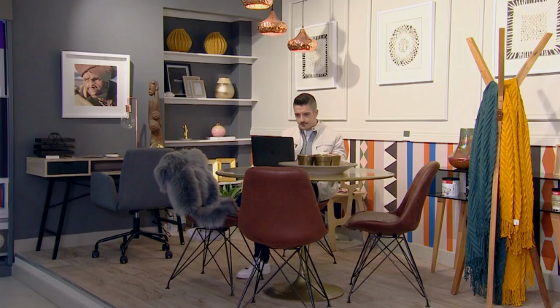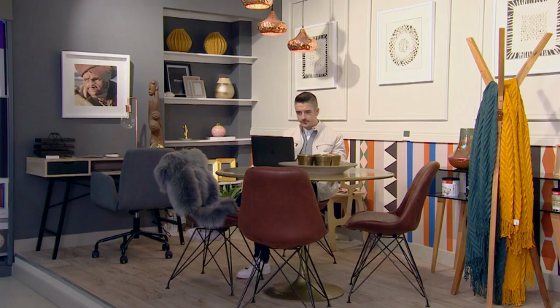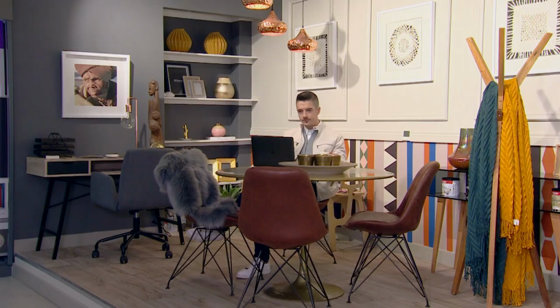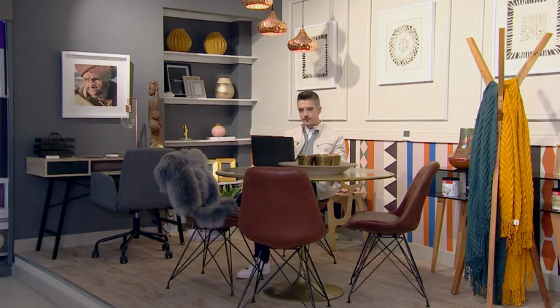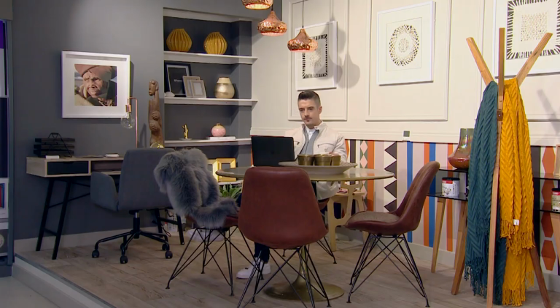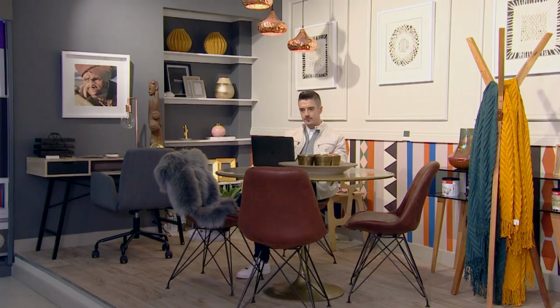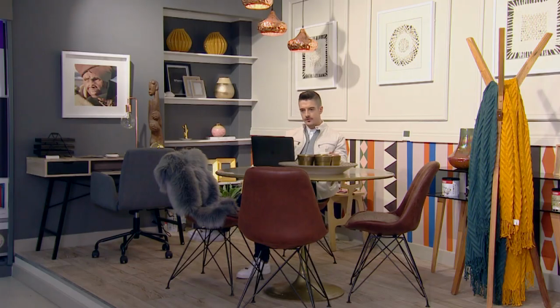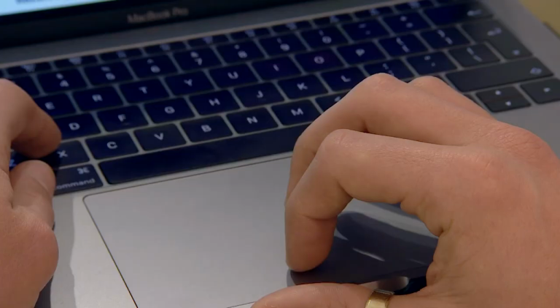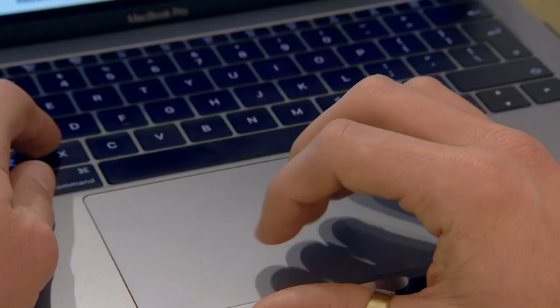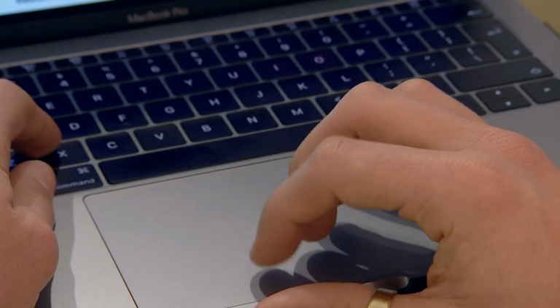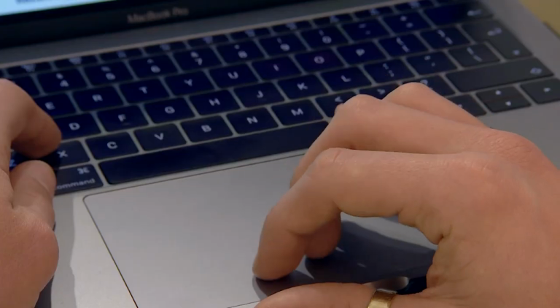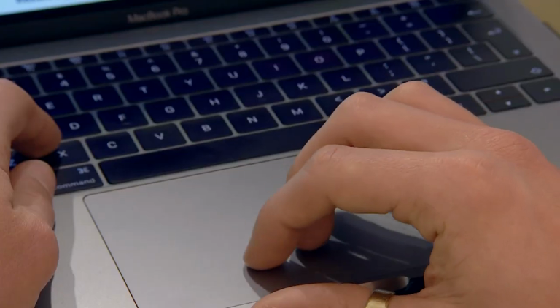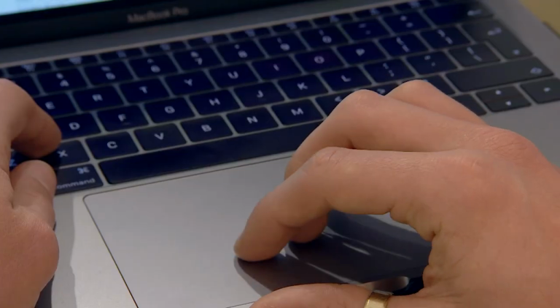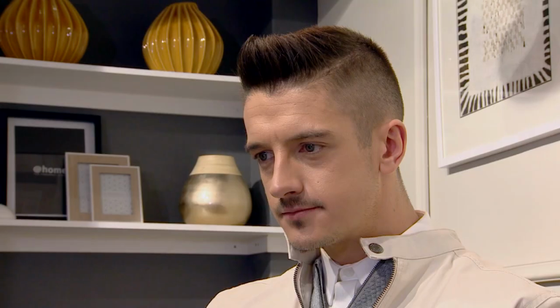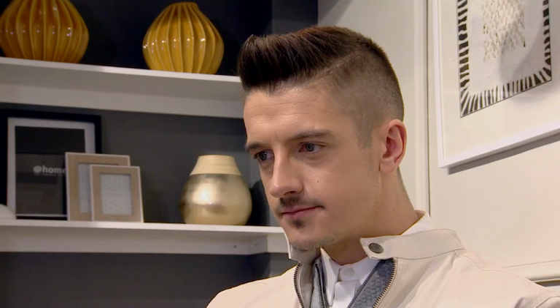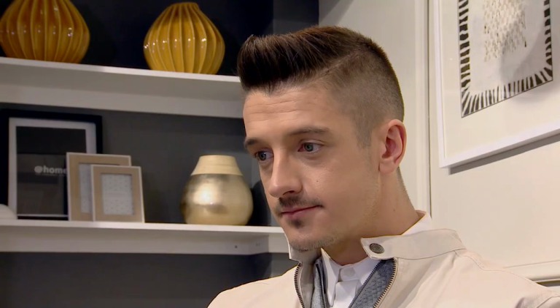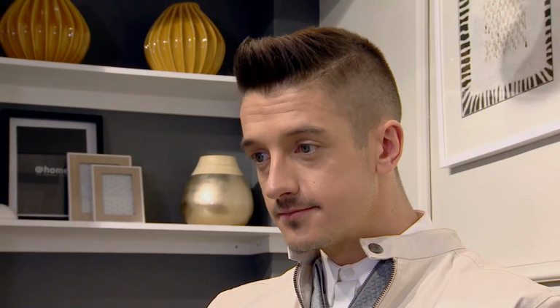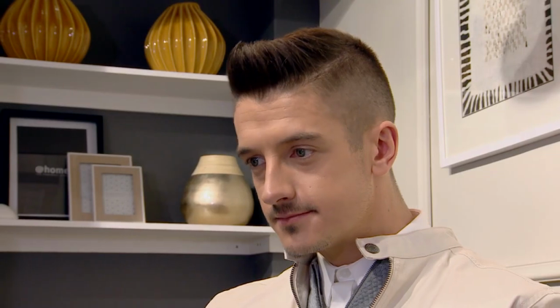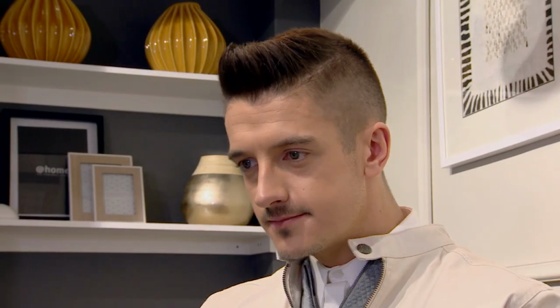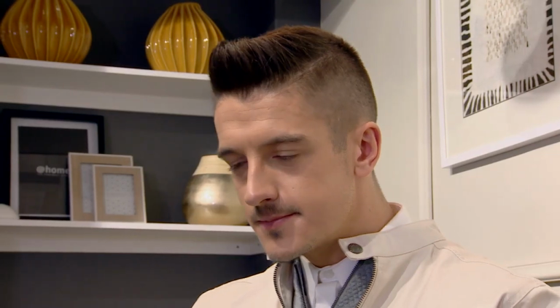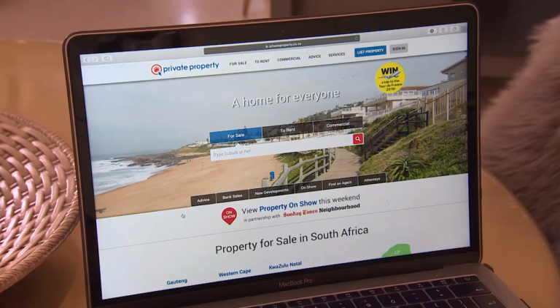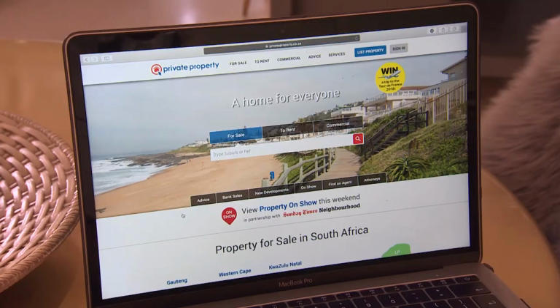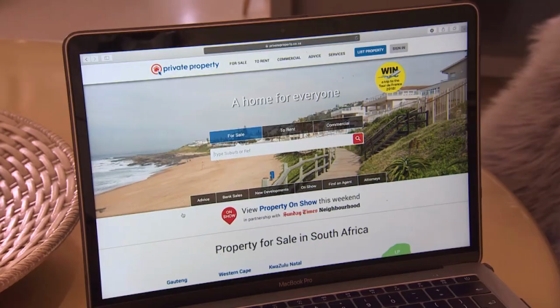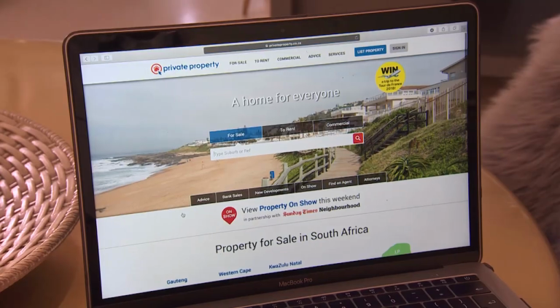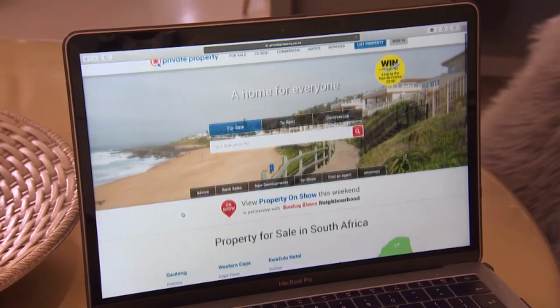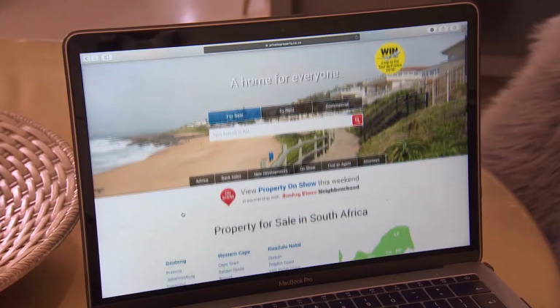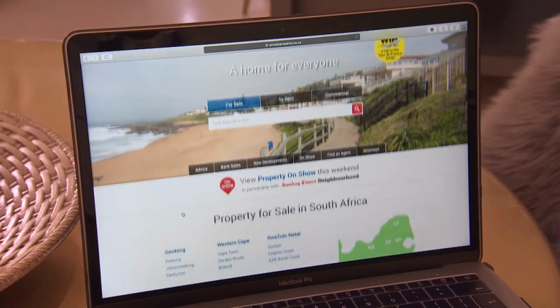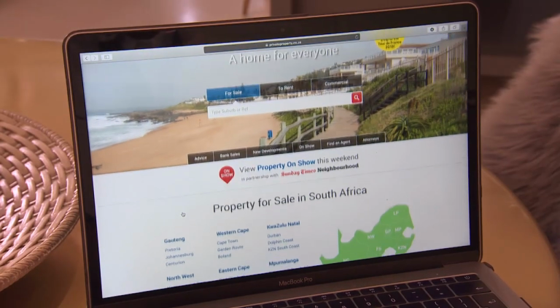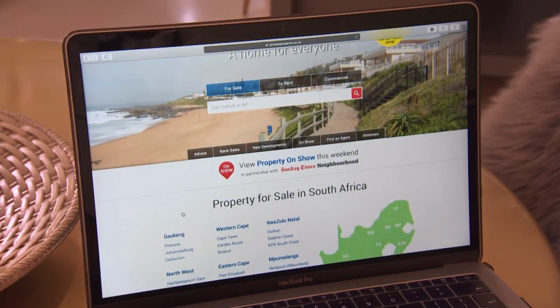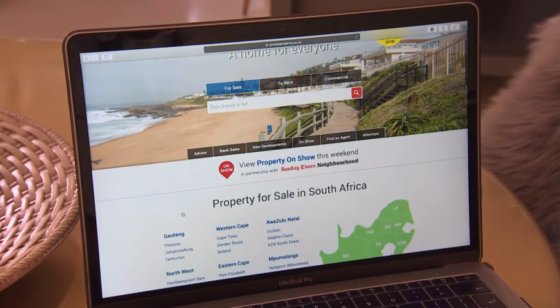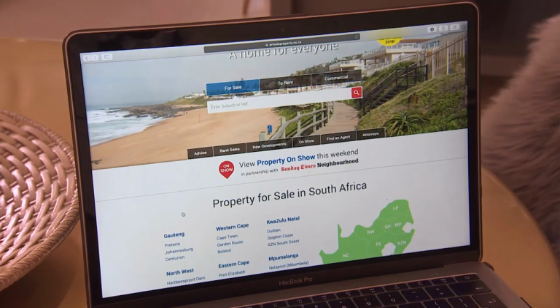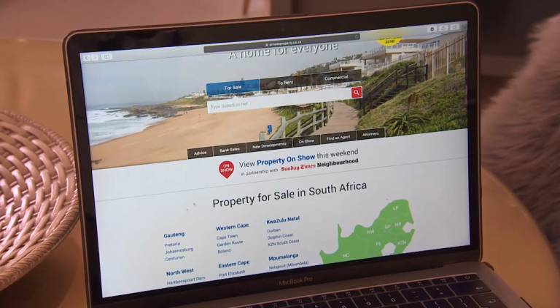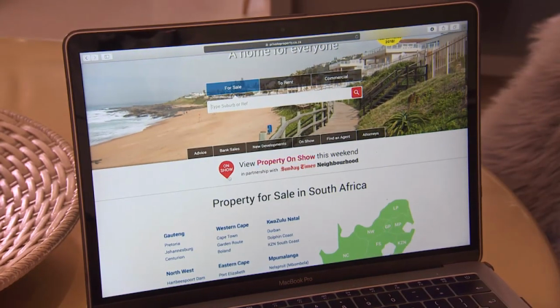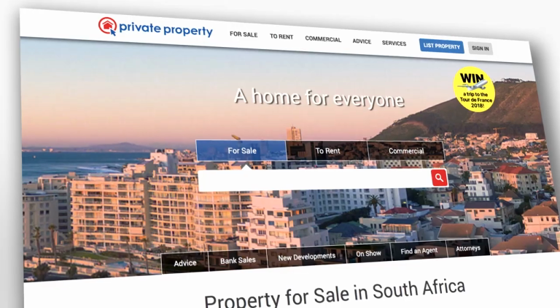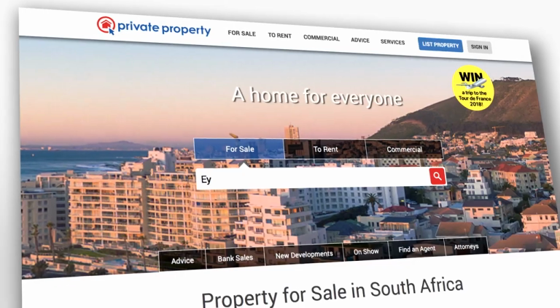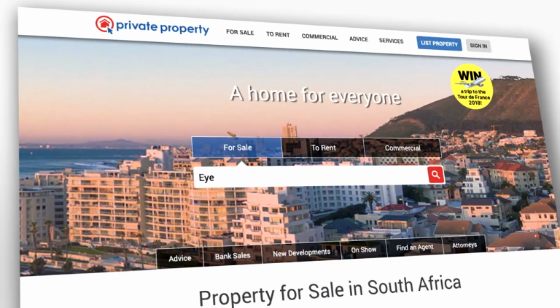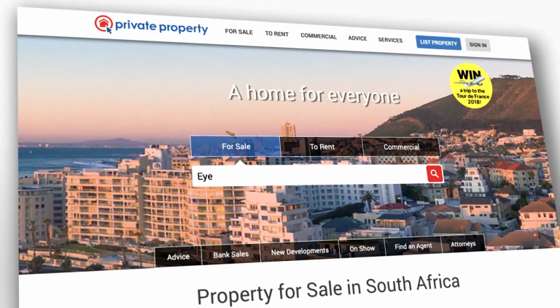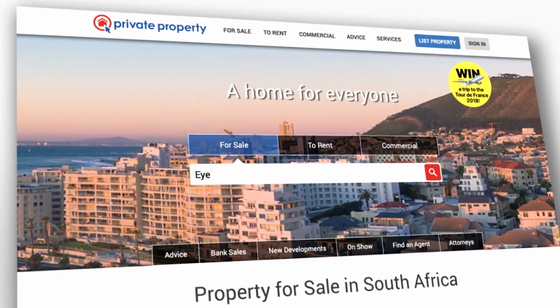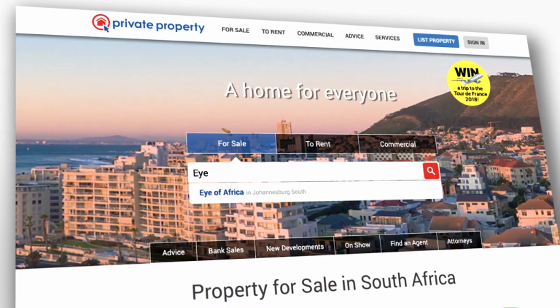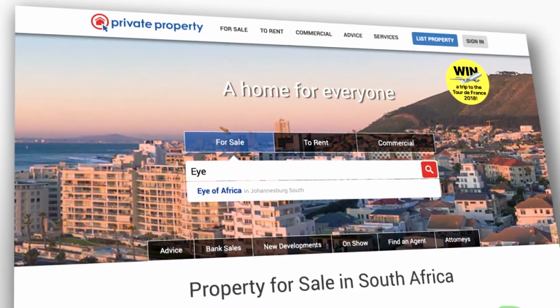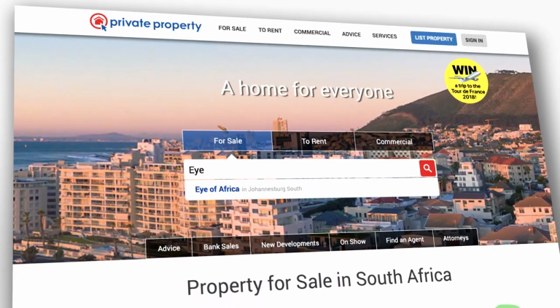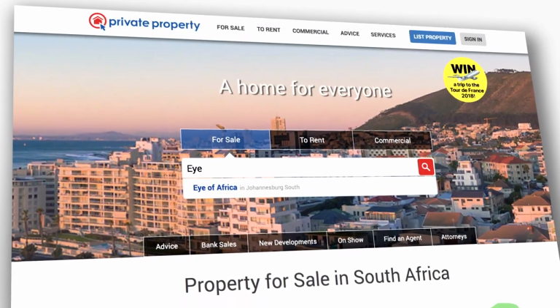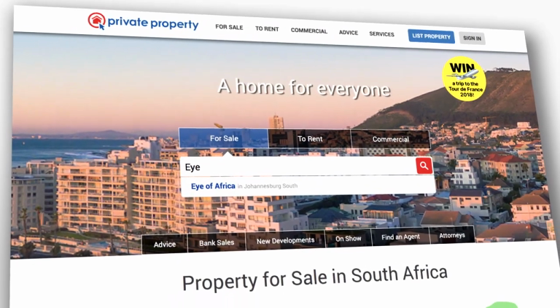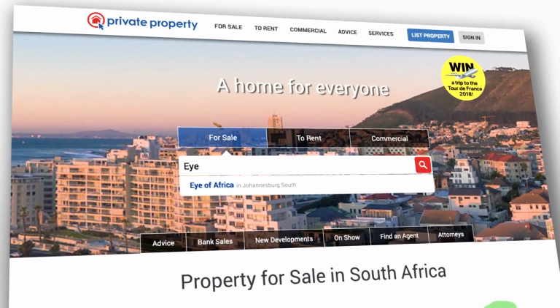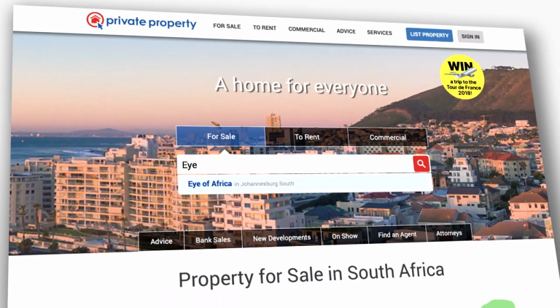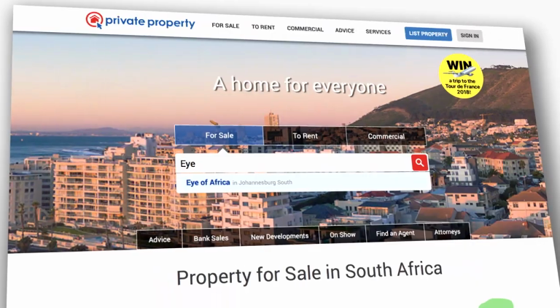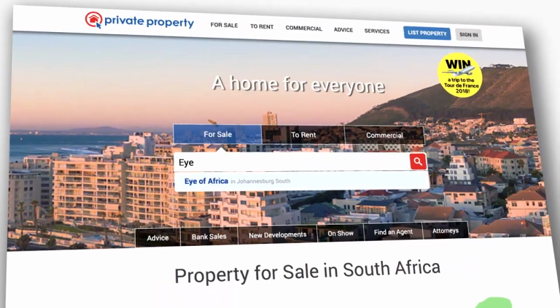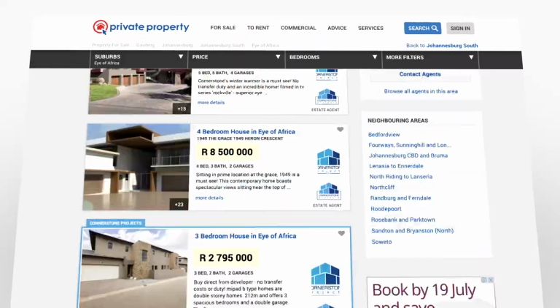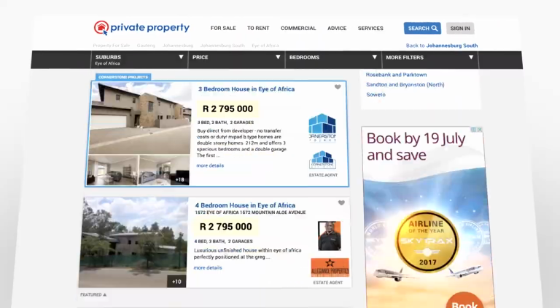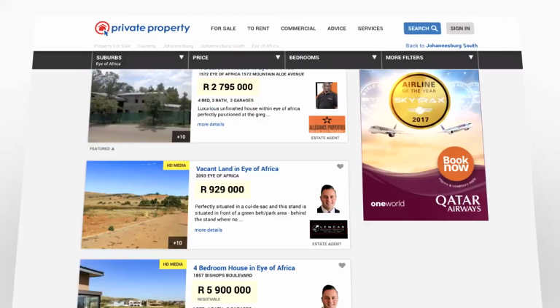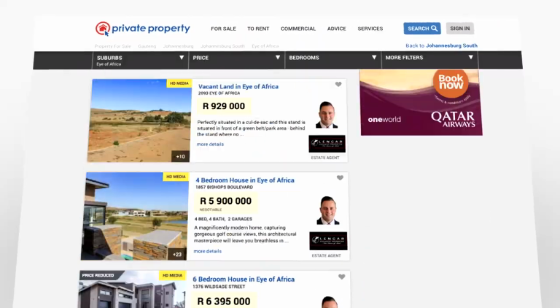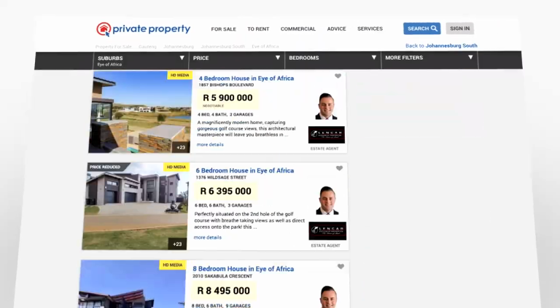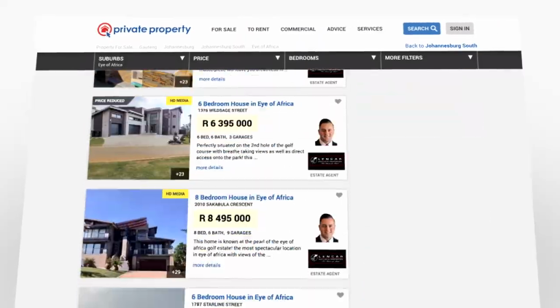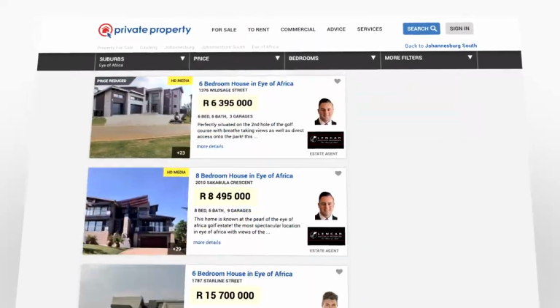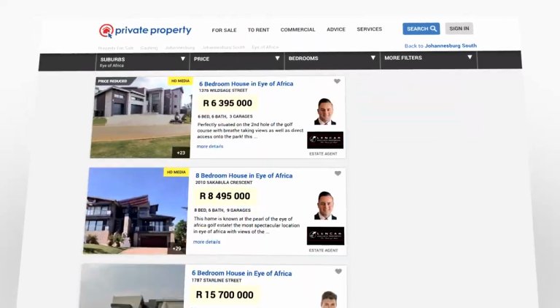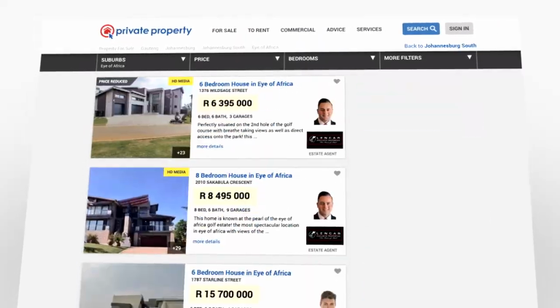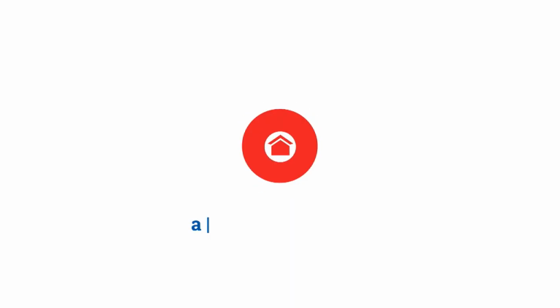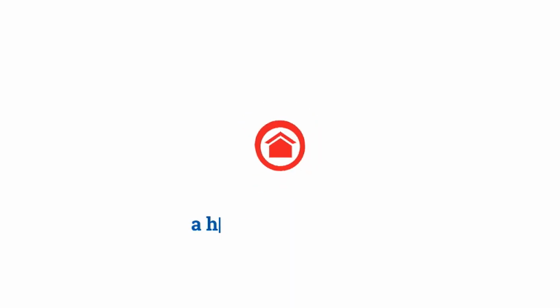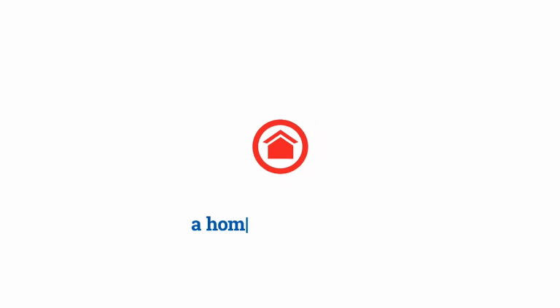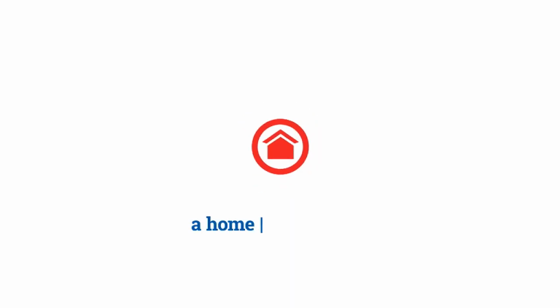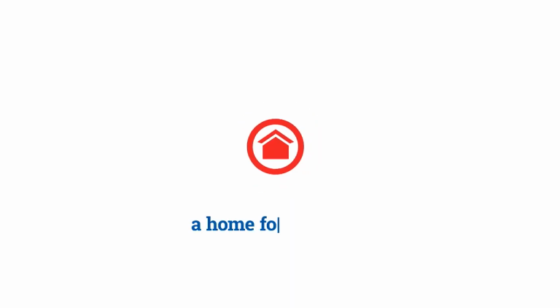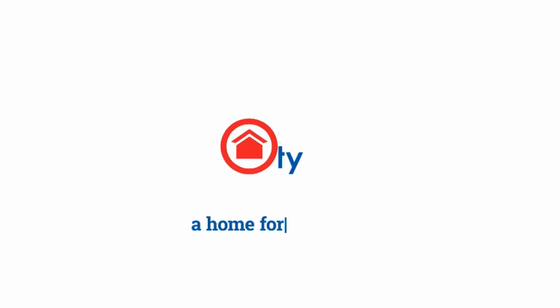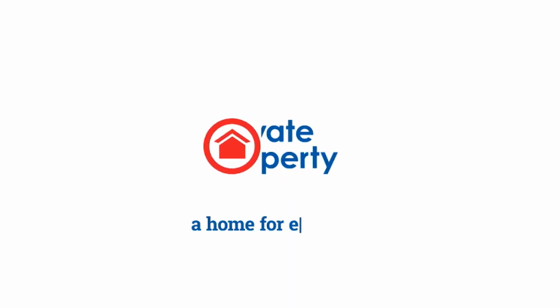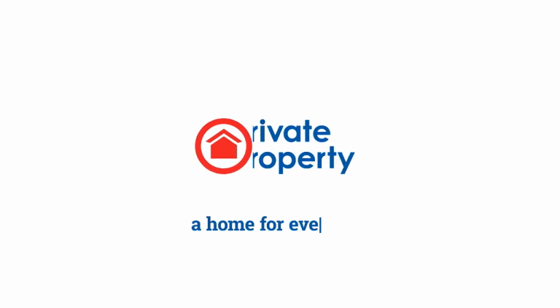Search for a home on any device, anytime, anywhere. Private Property — a home for everyone.